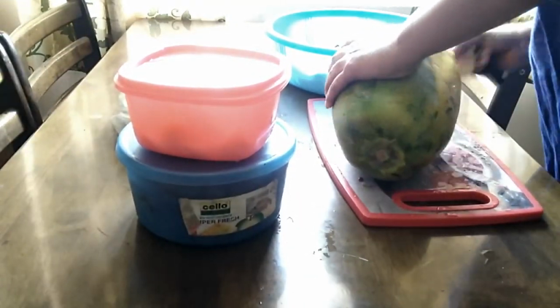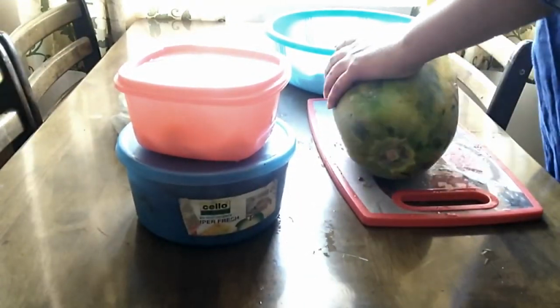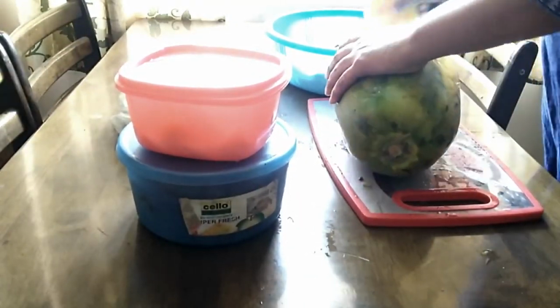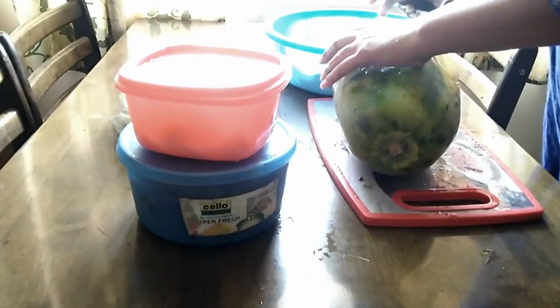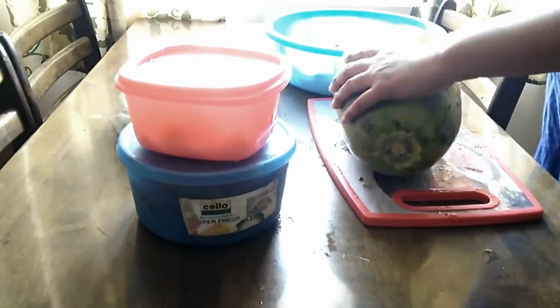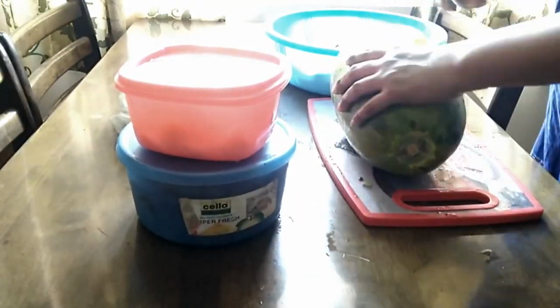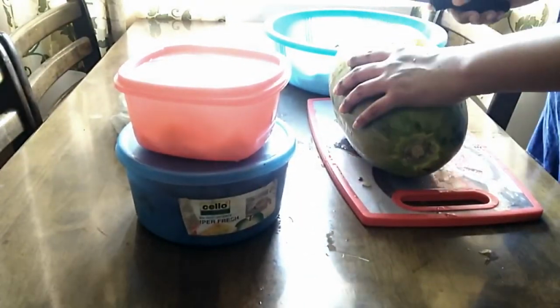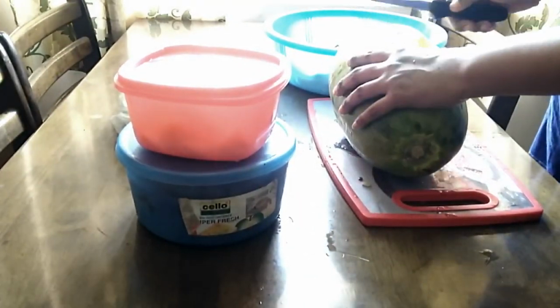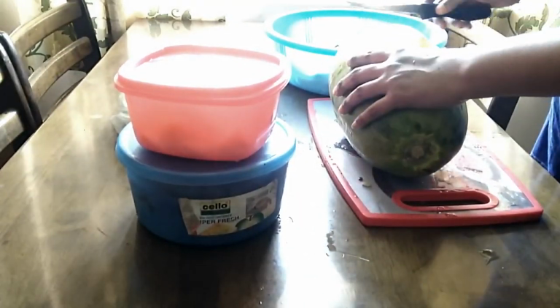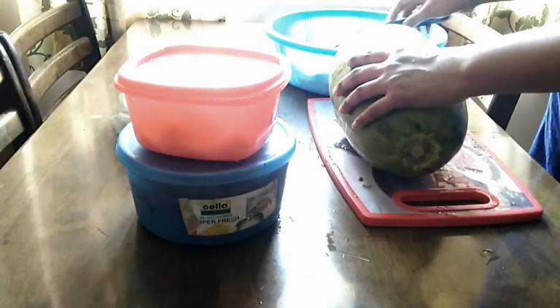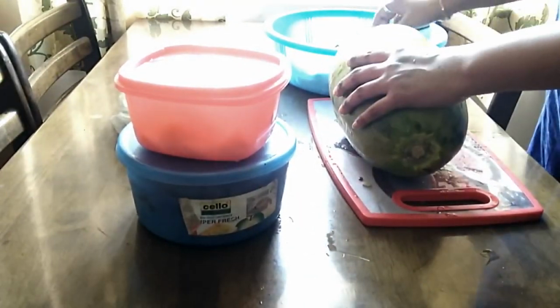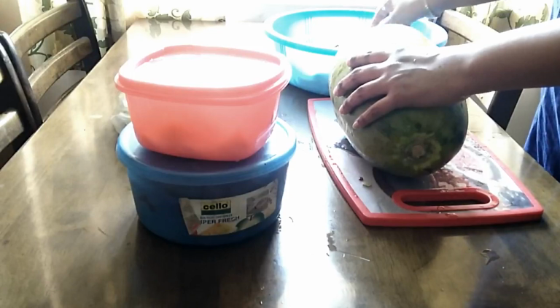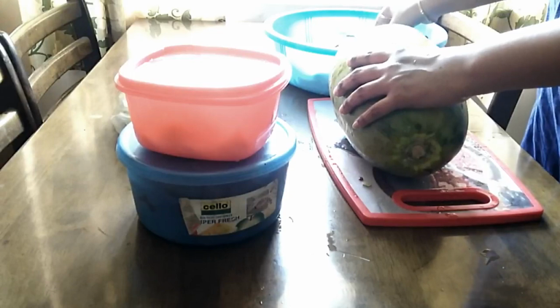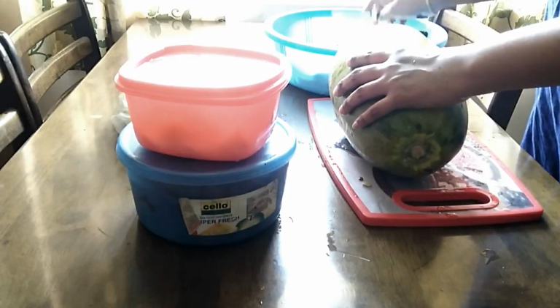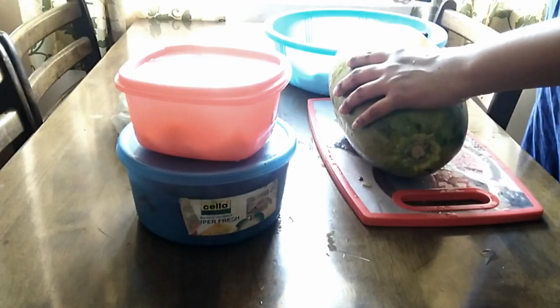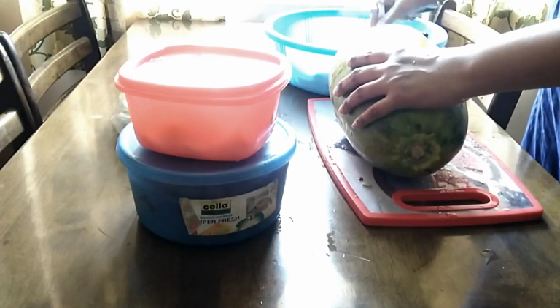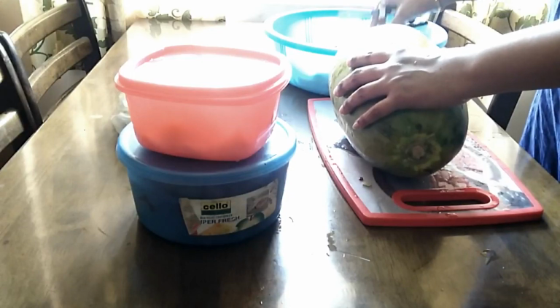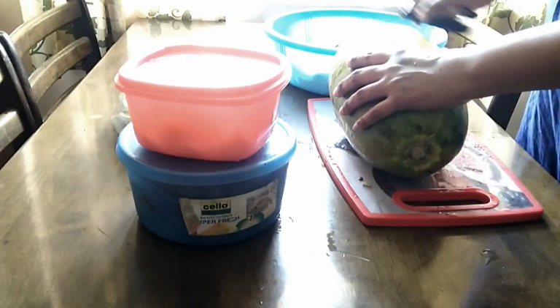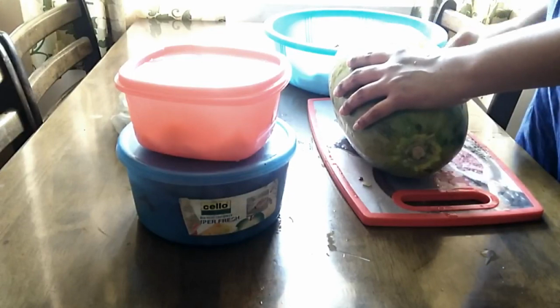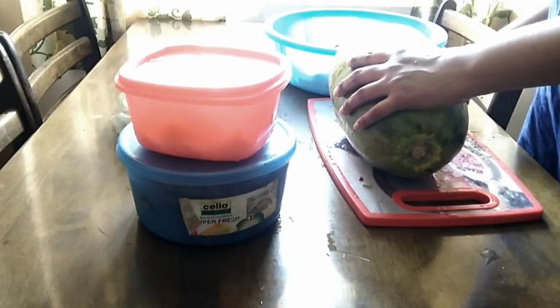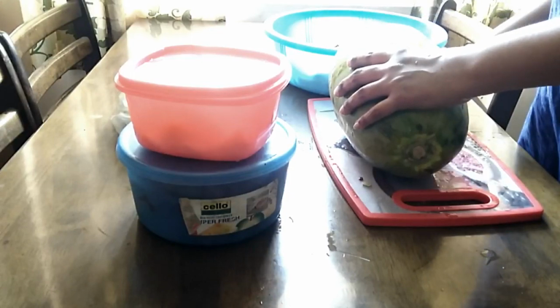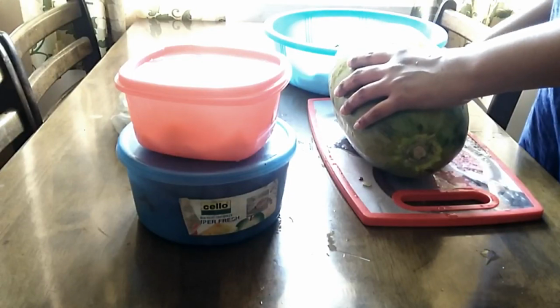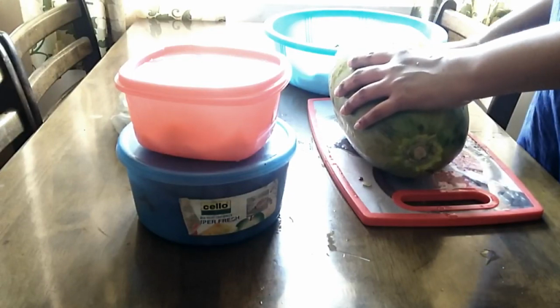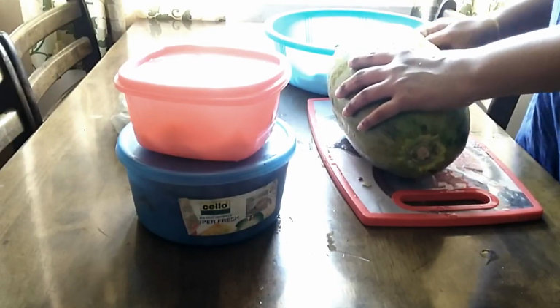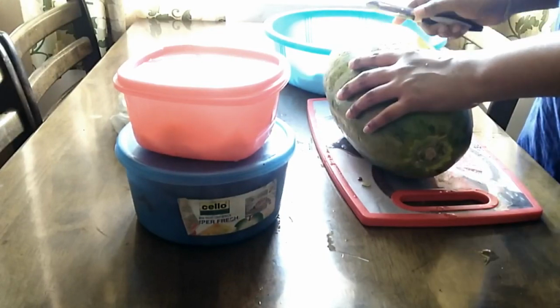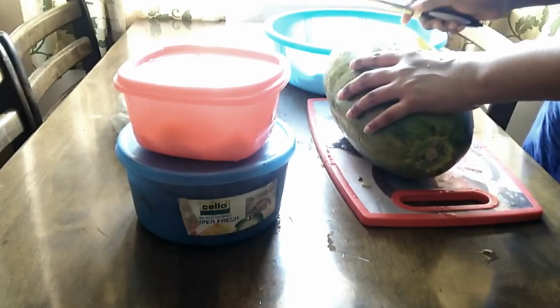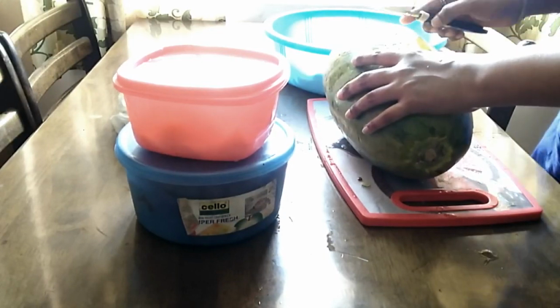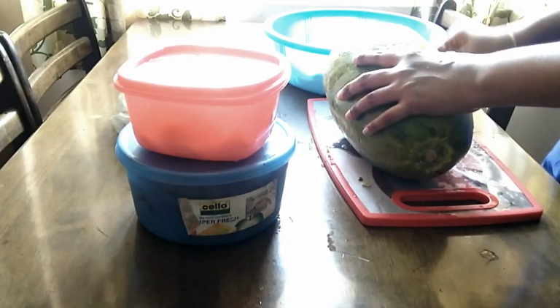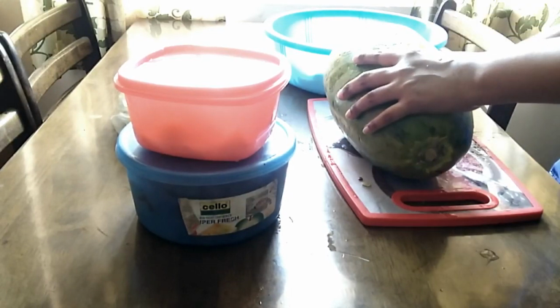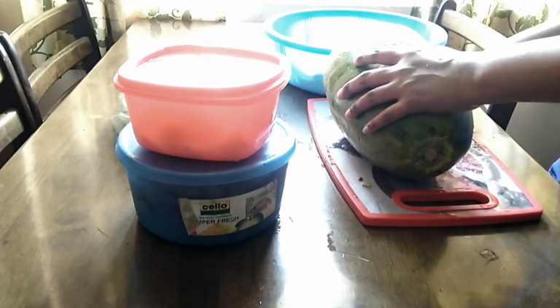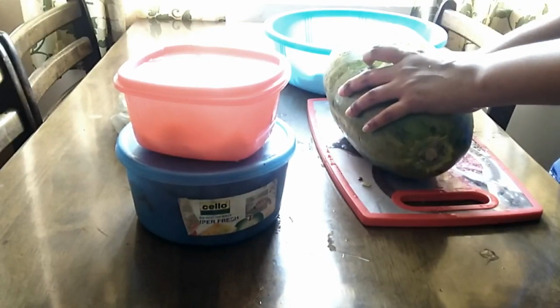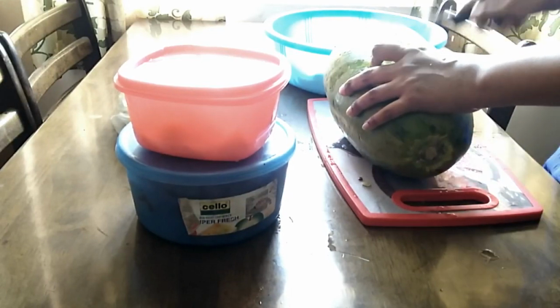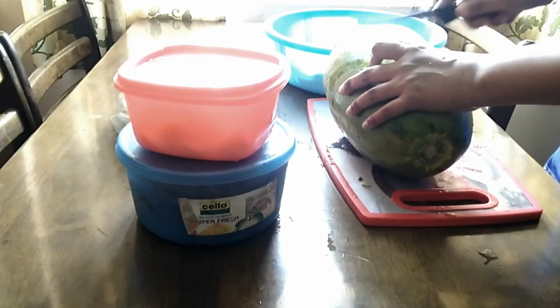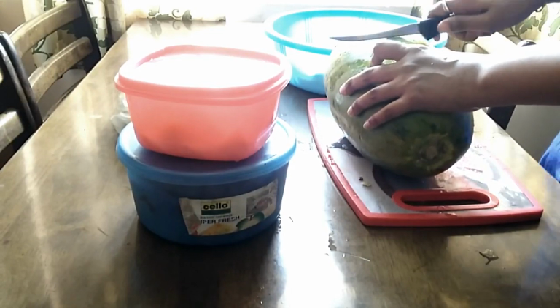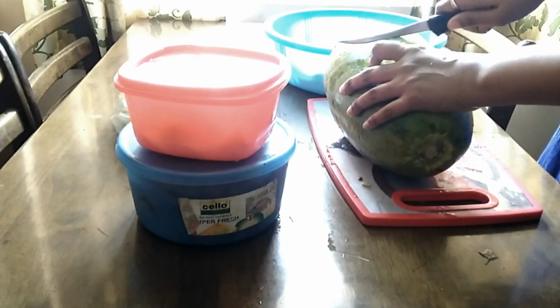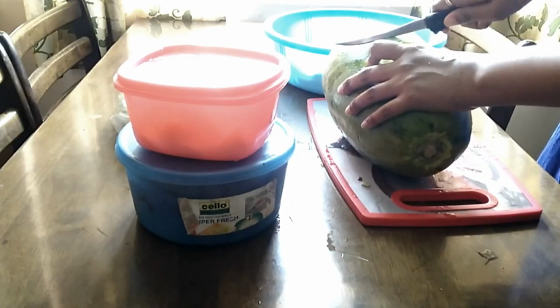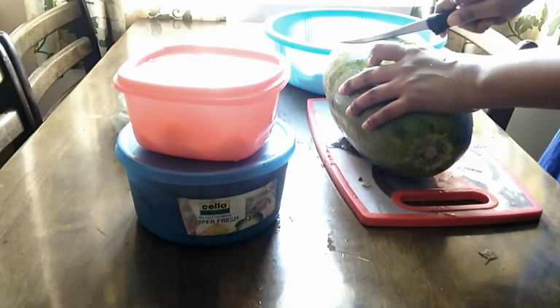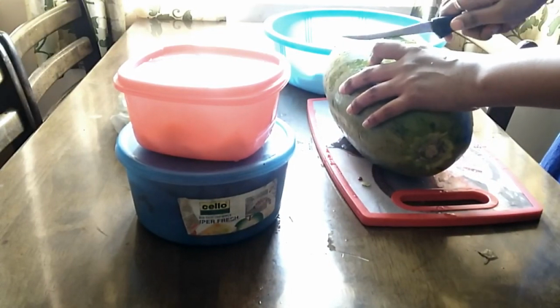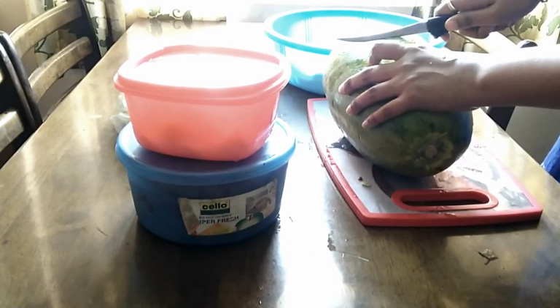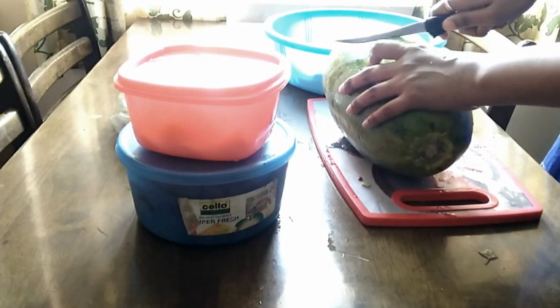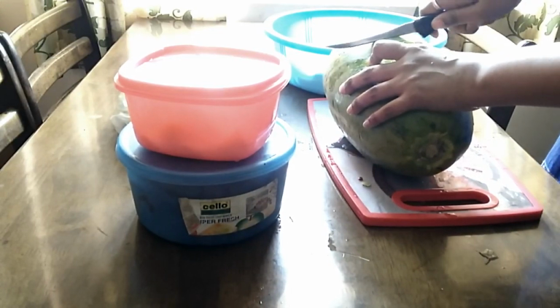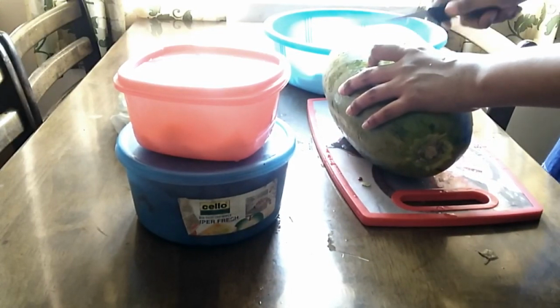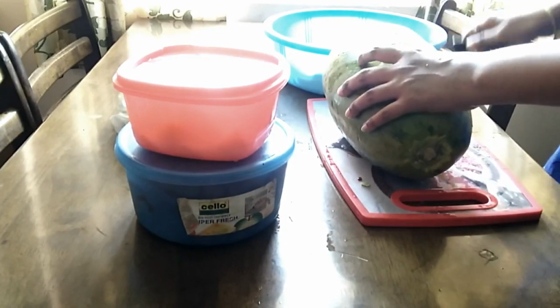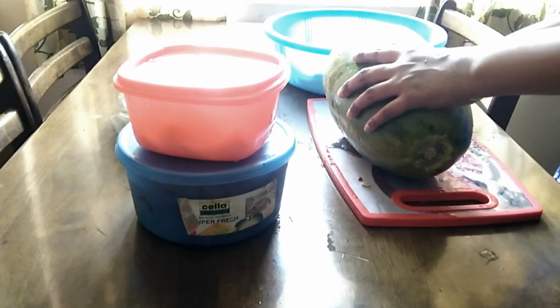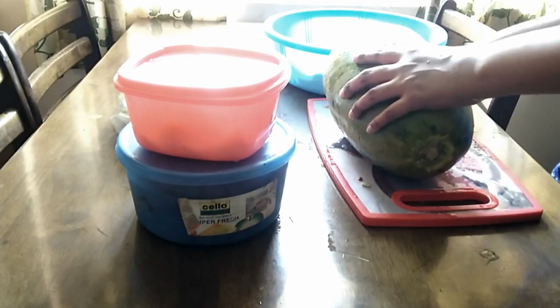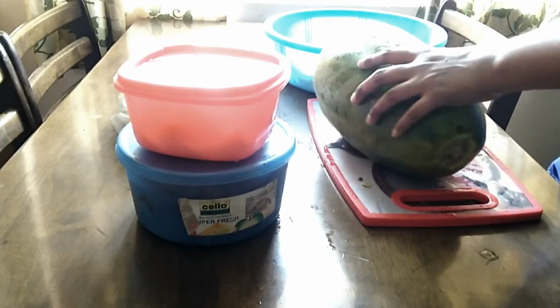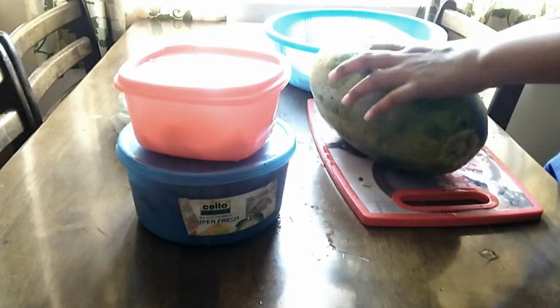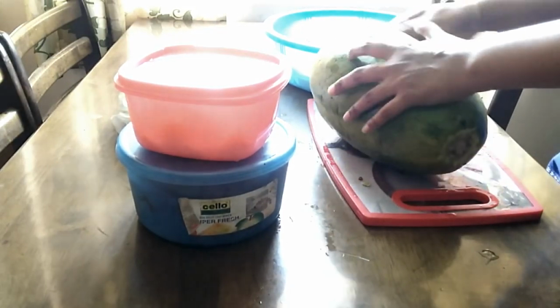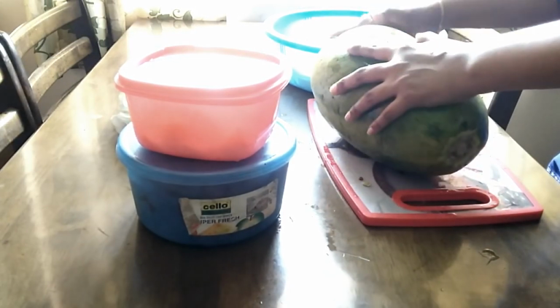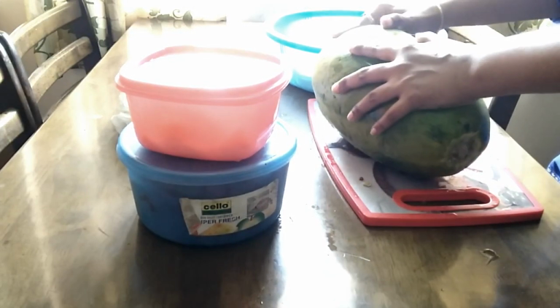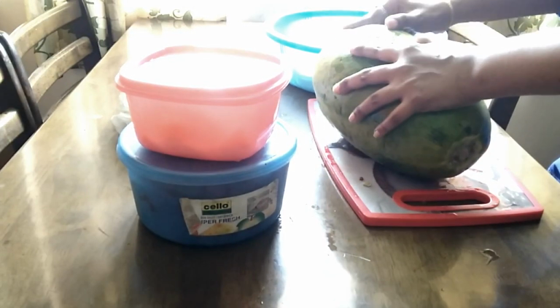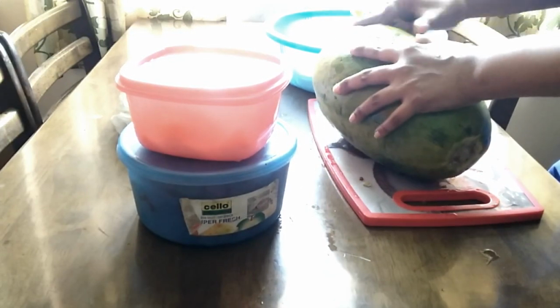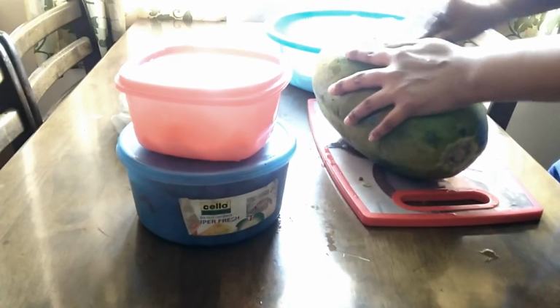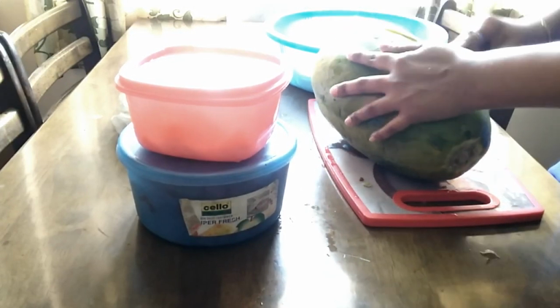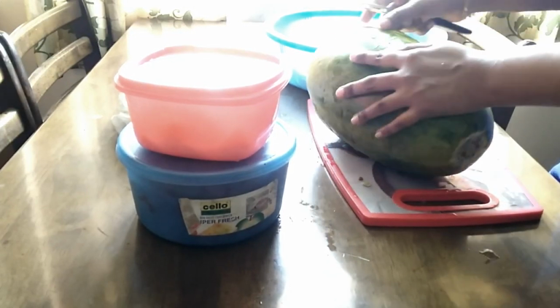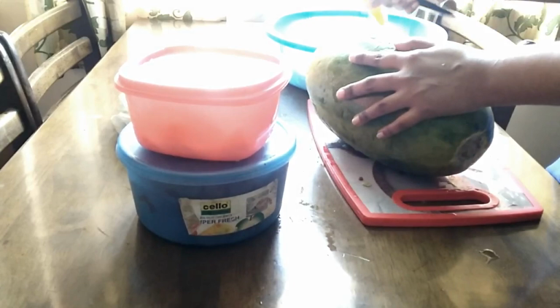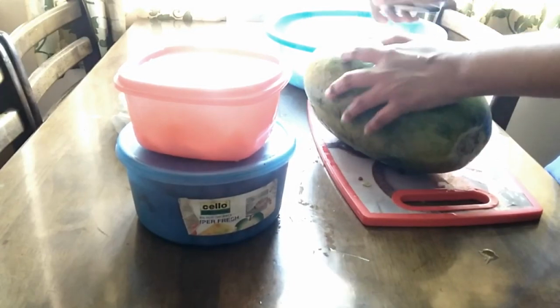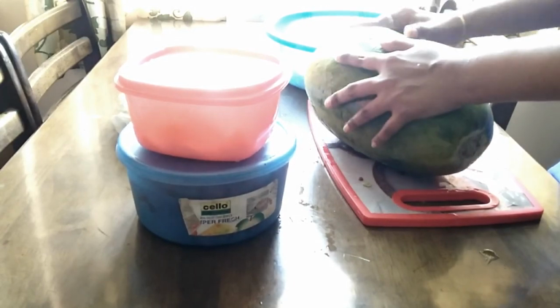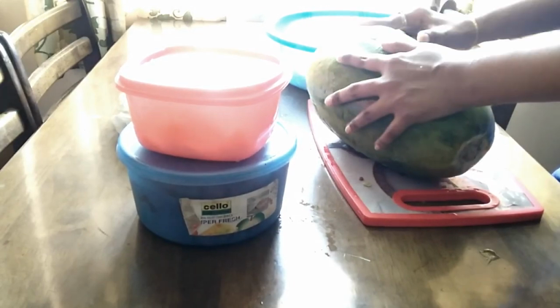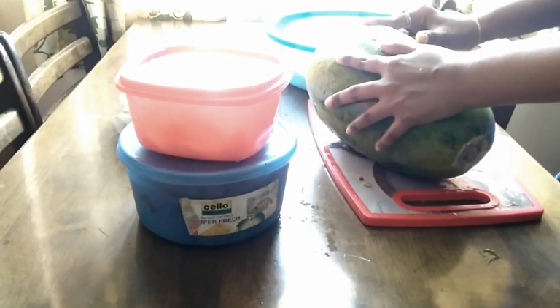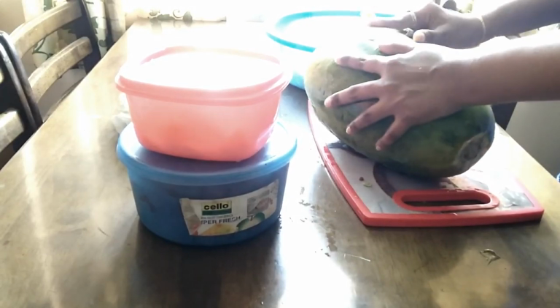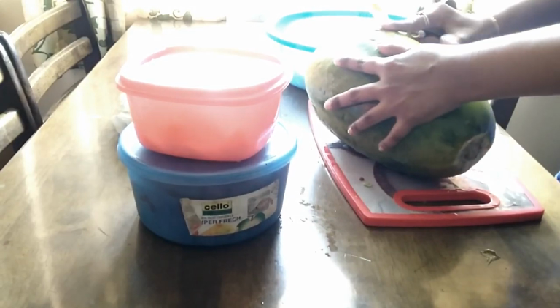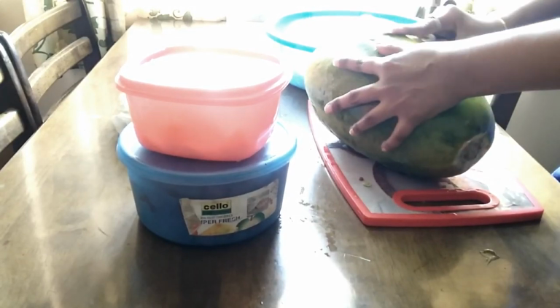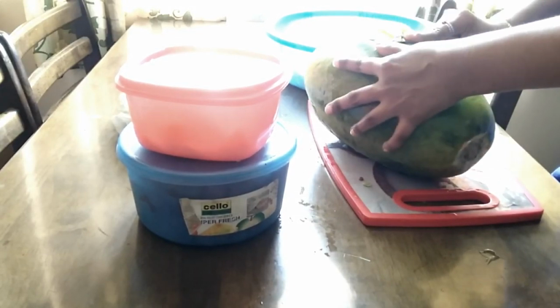We will cut the watermelon and cook it in a bowl. So, we have 2 fruits ready.